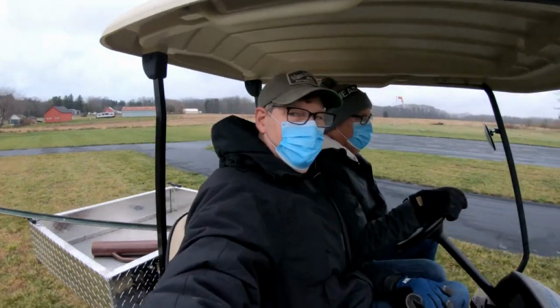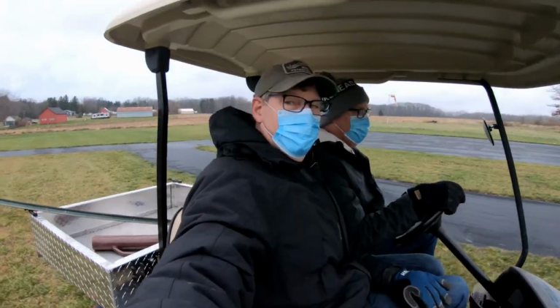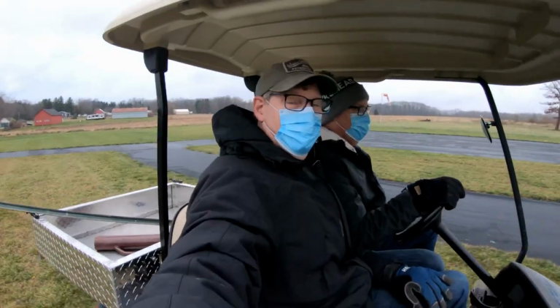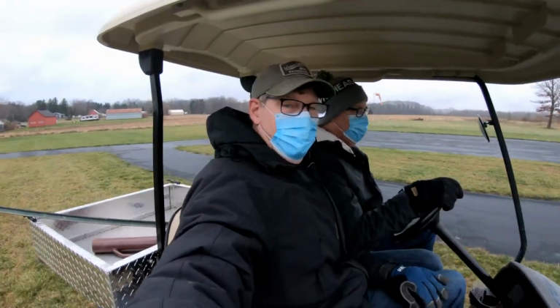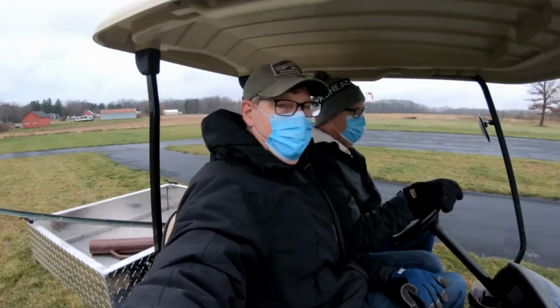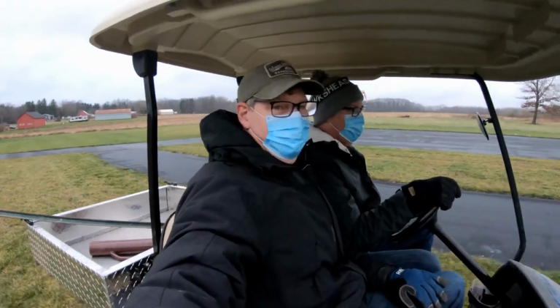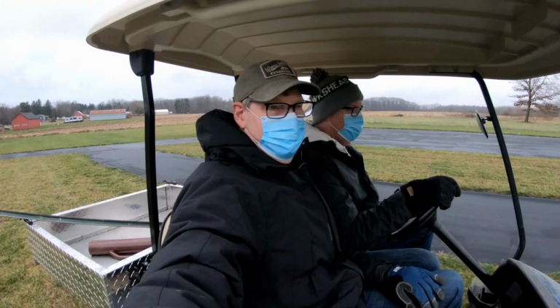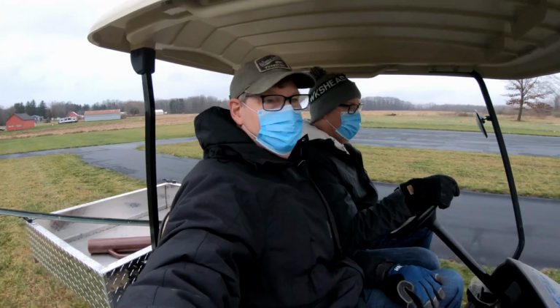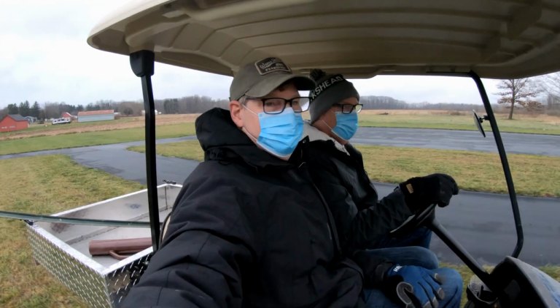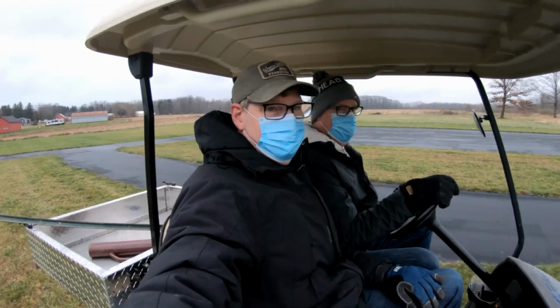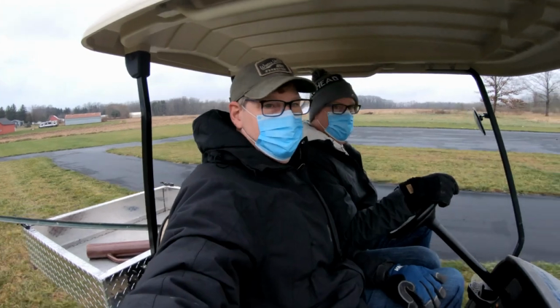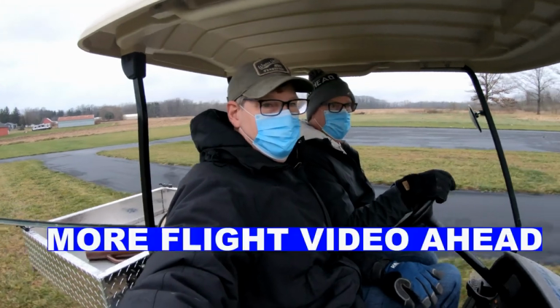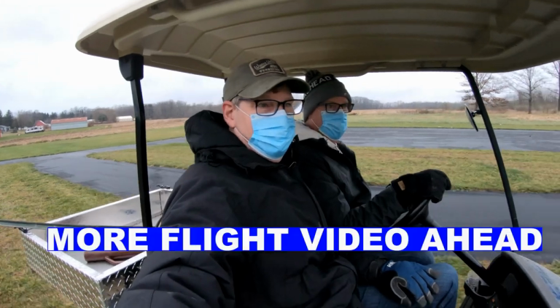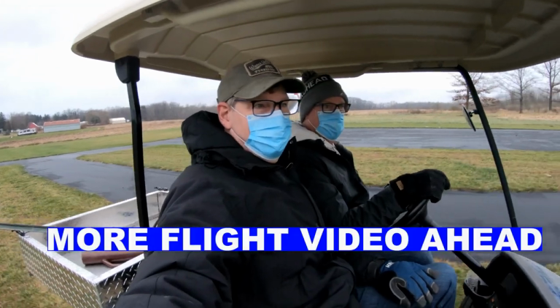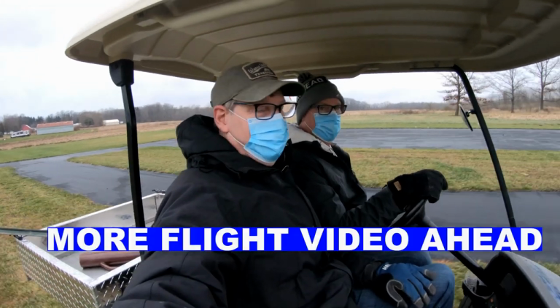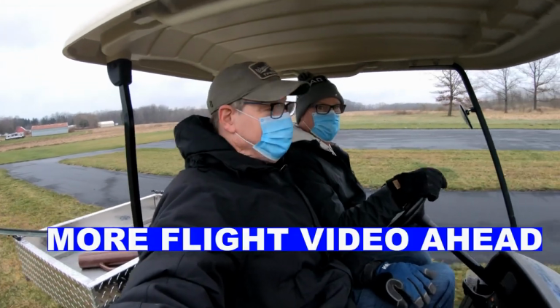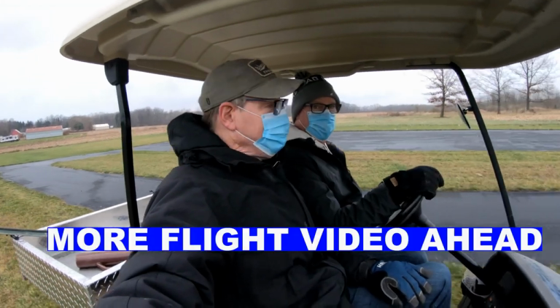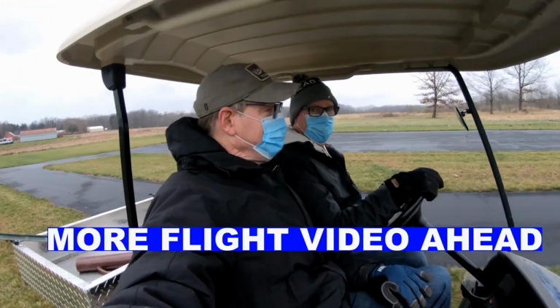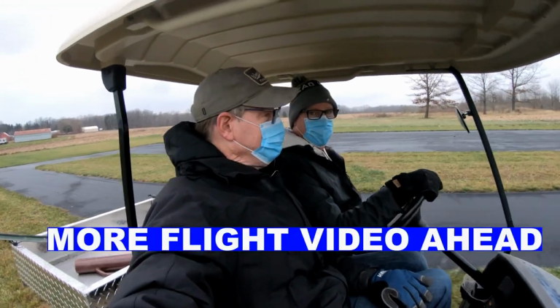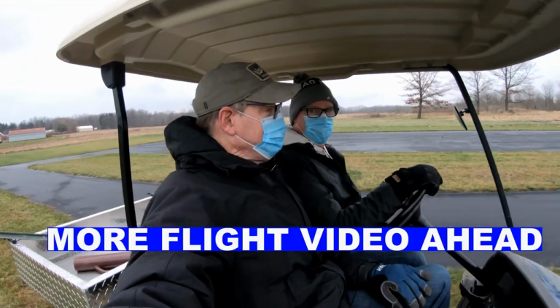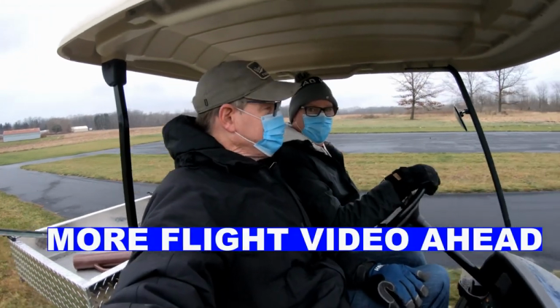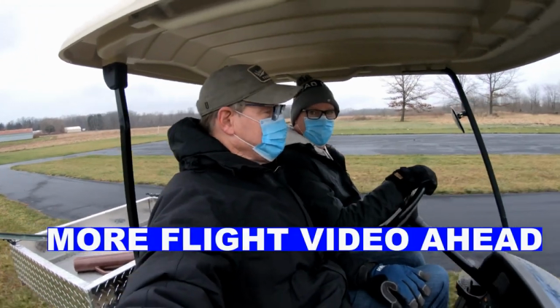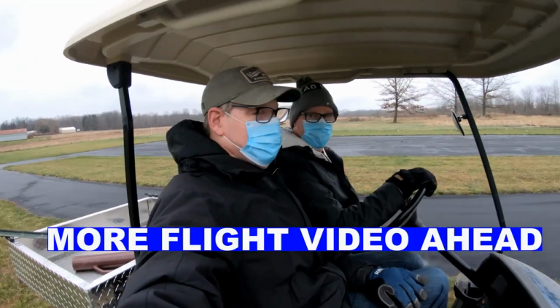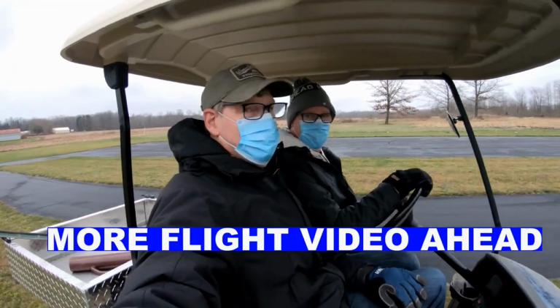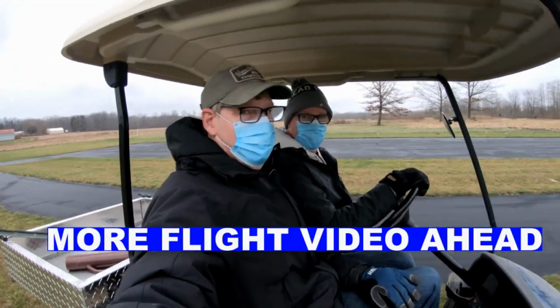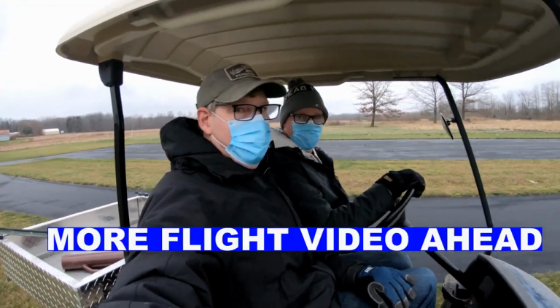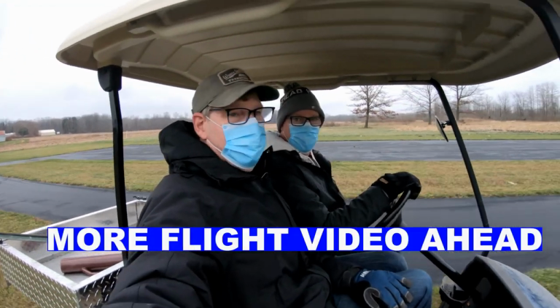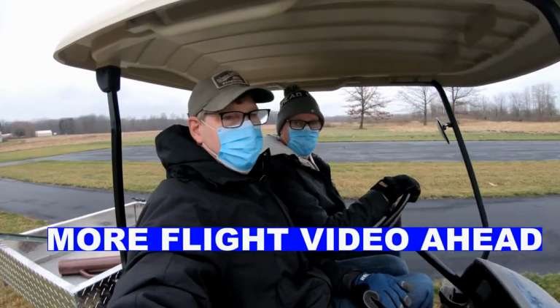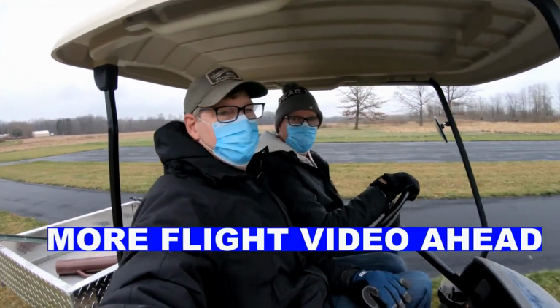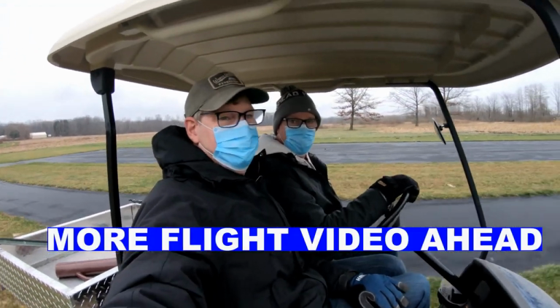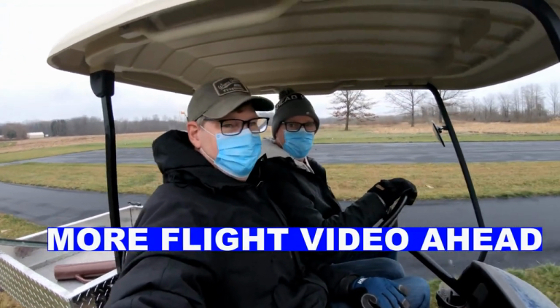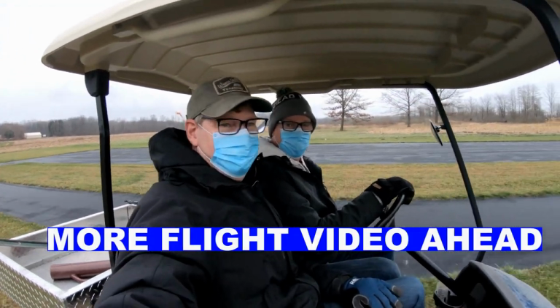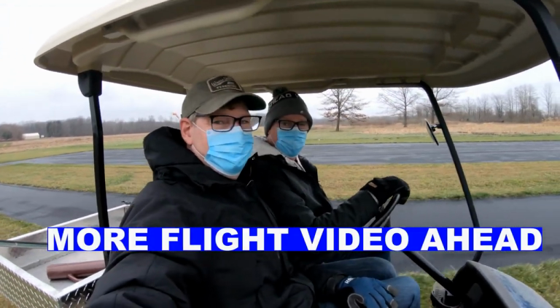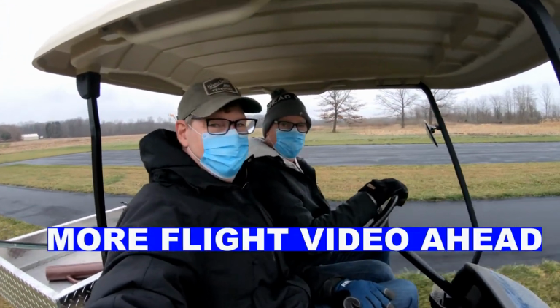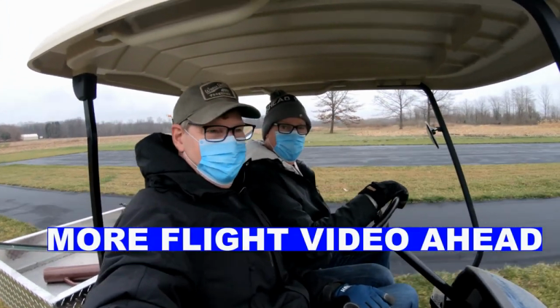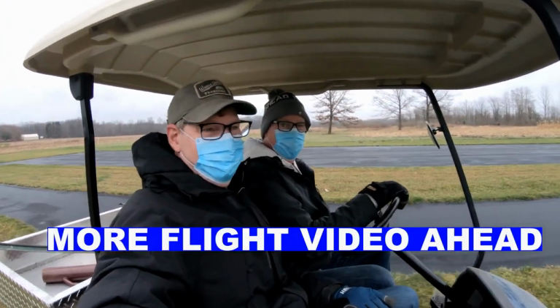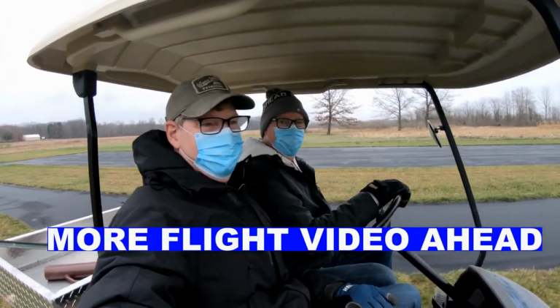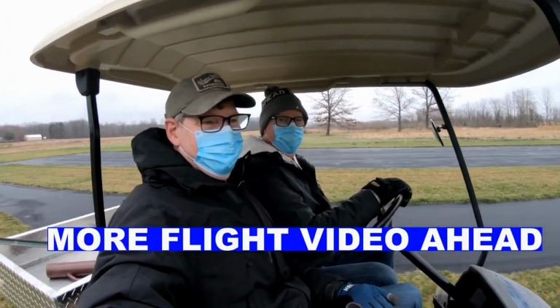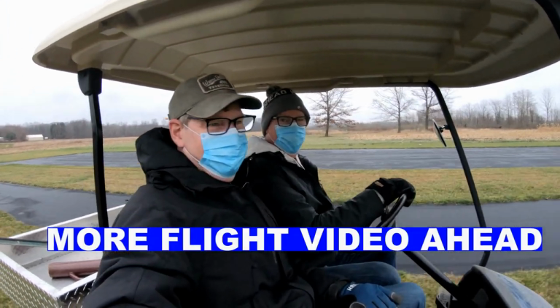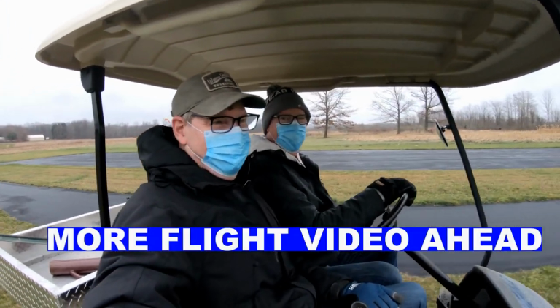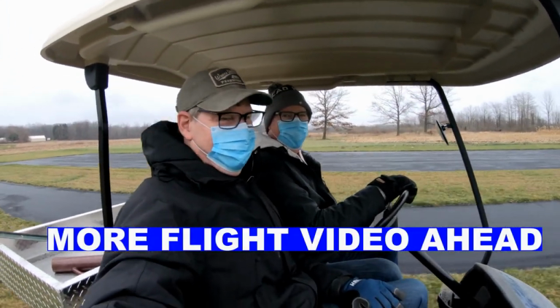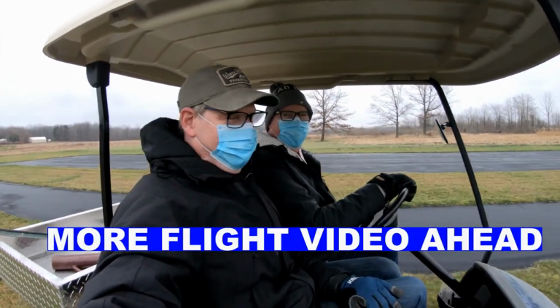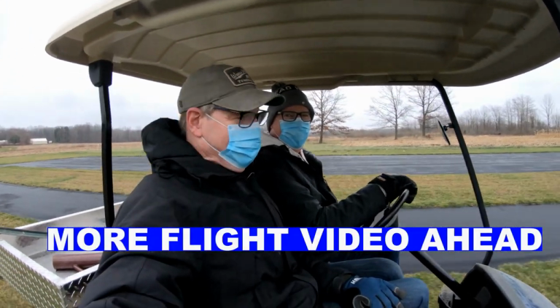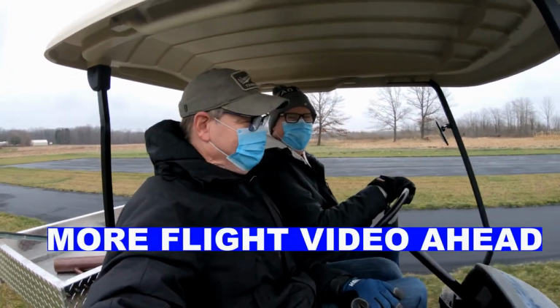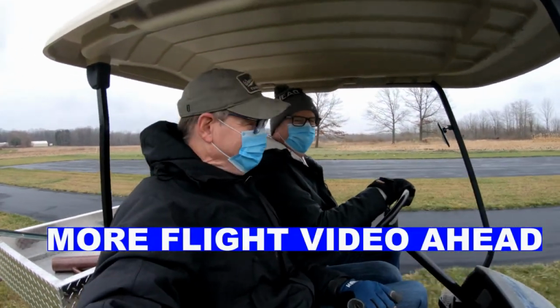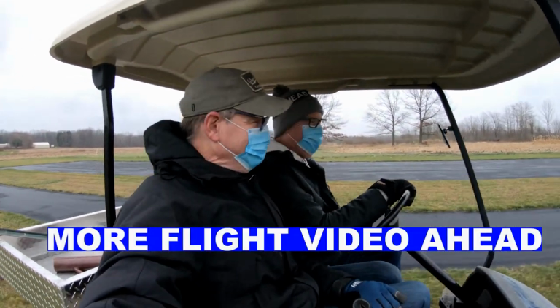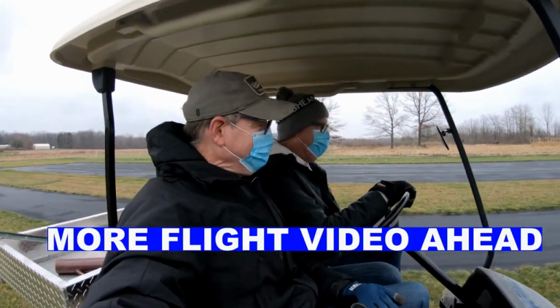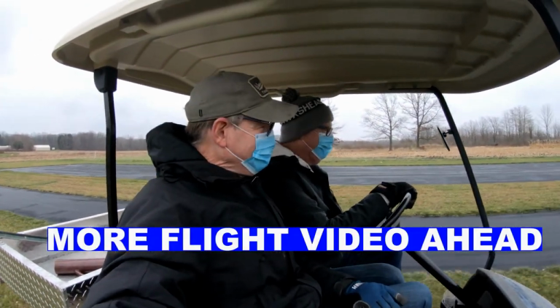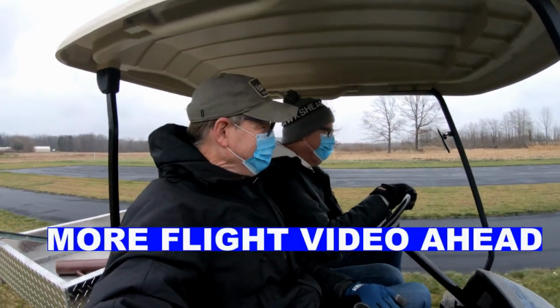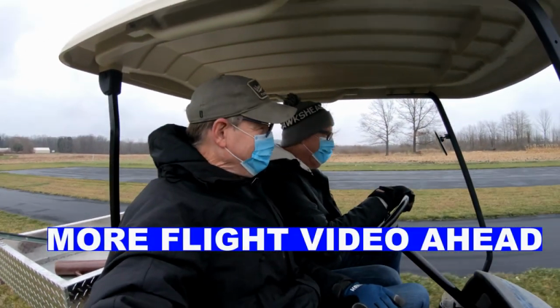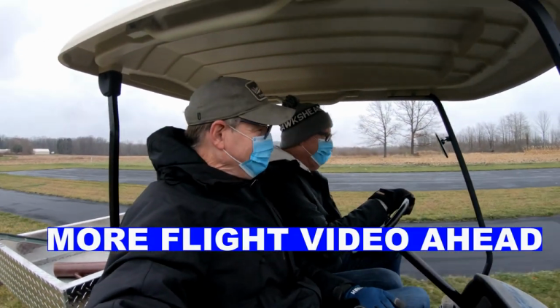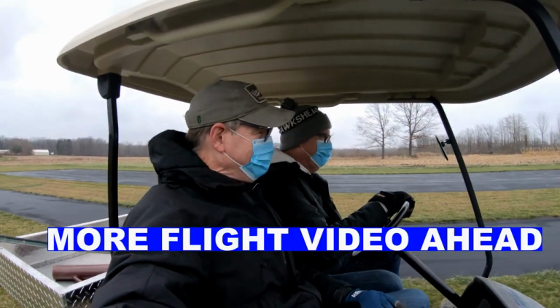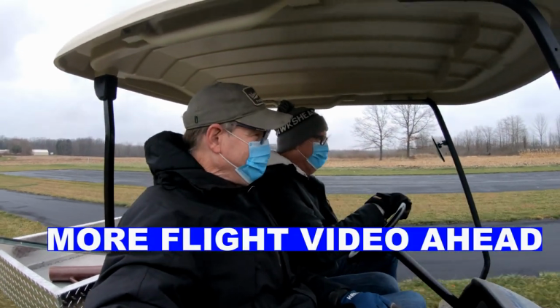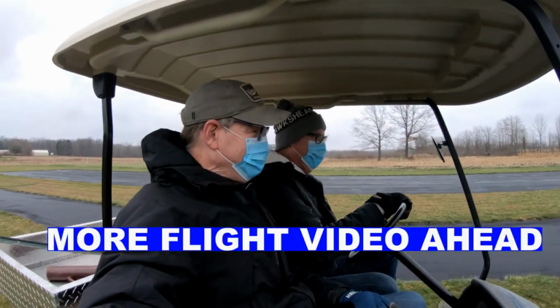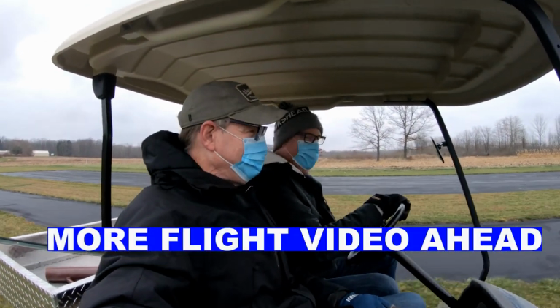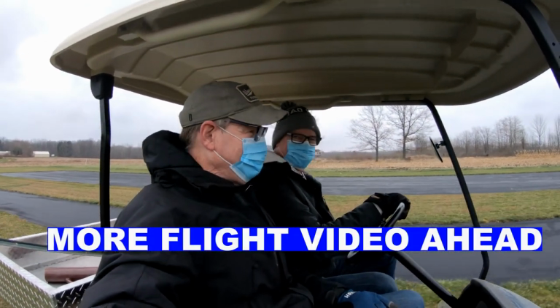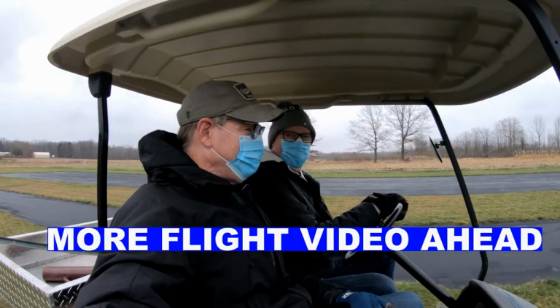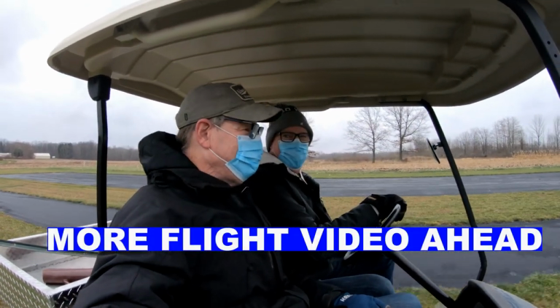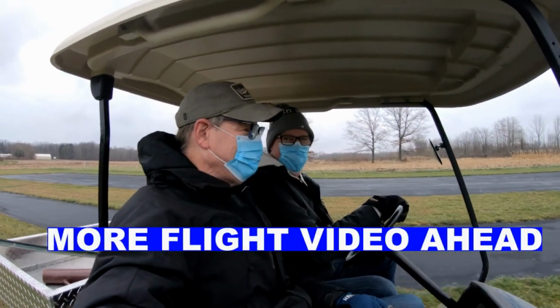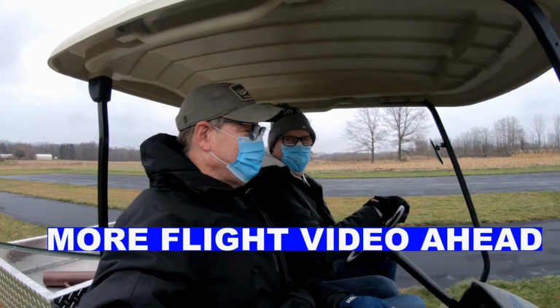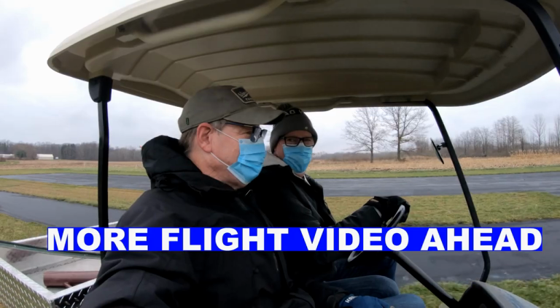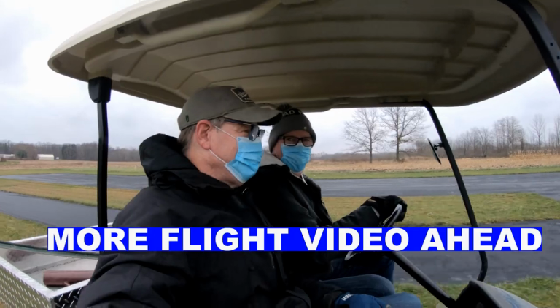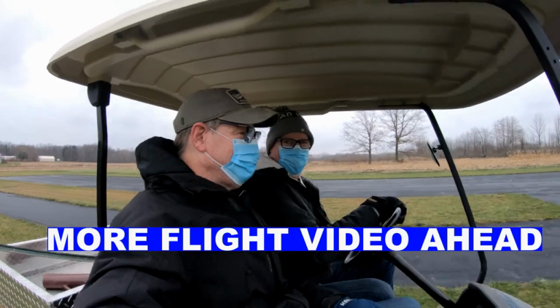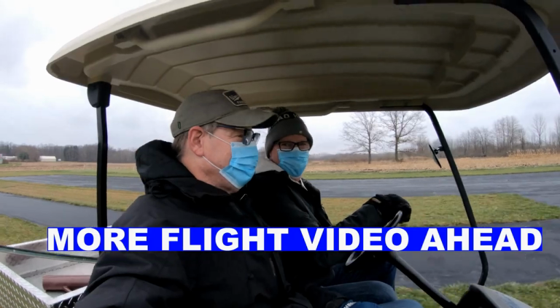Oh, this is a good look. Mask up, America.